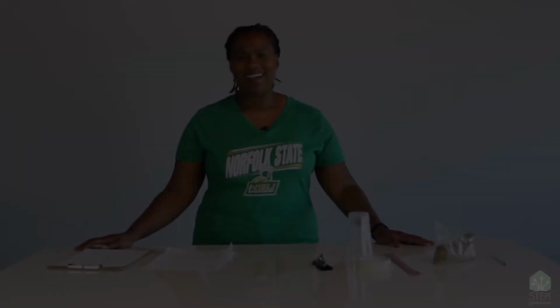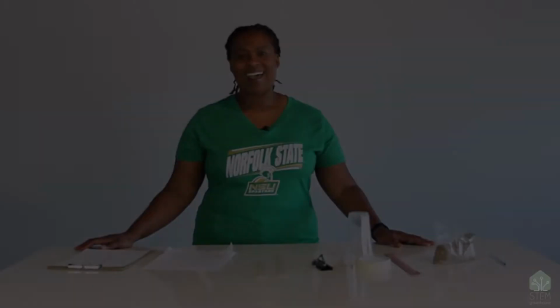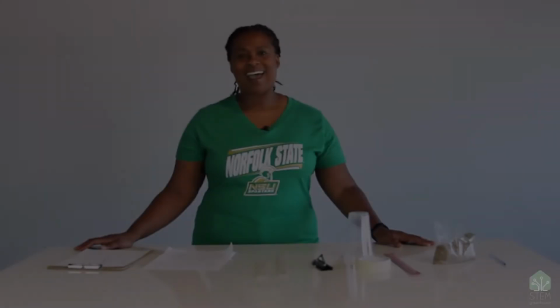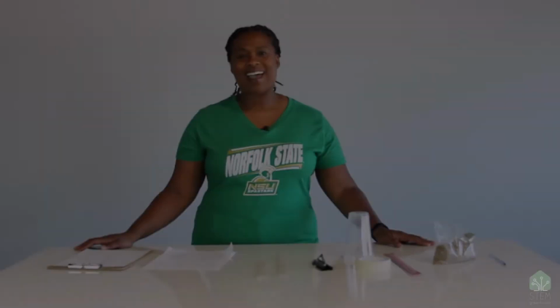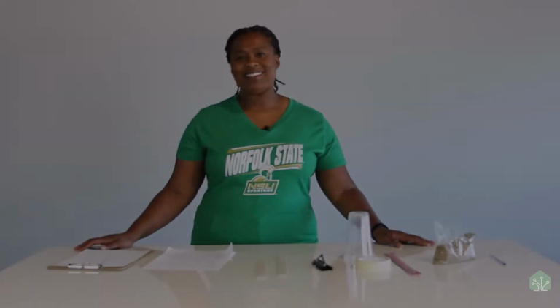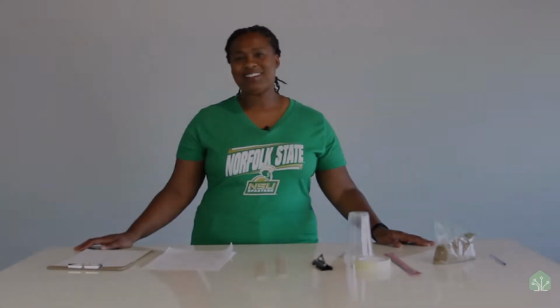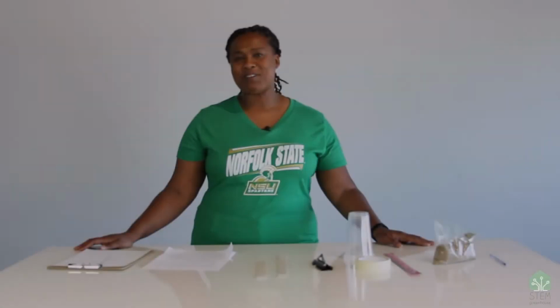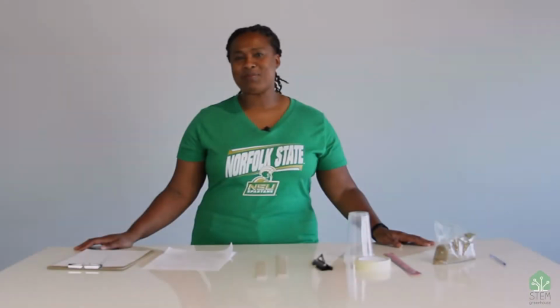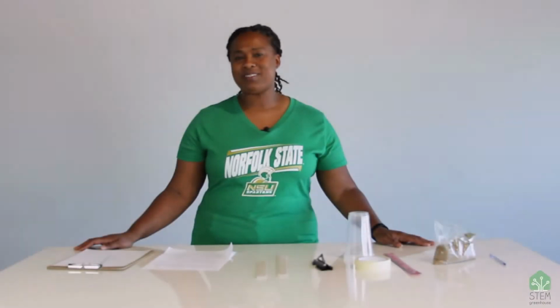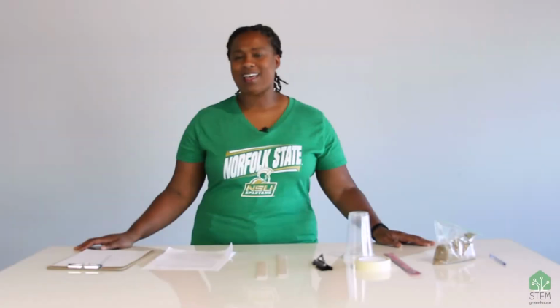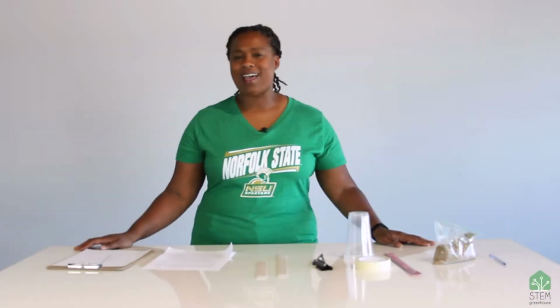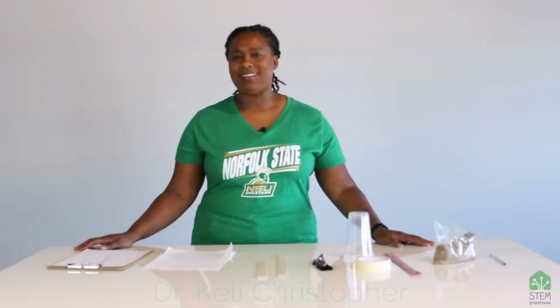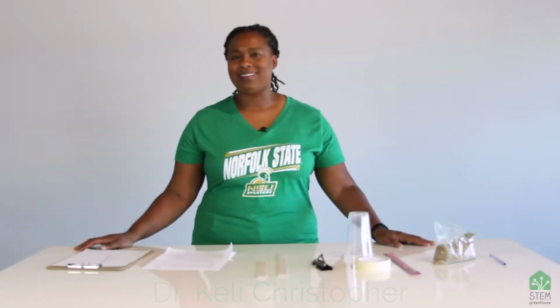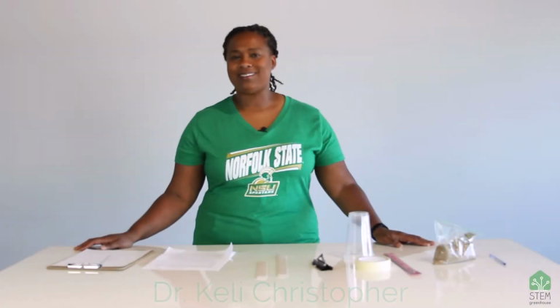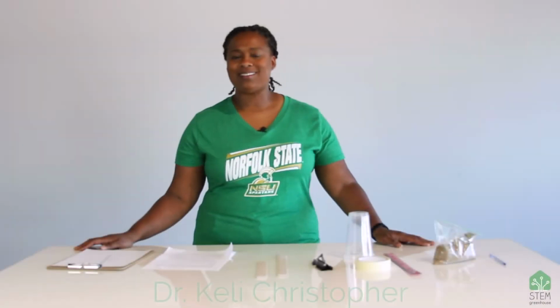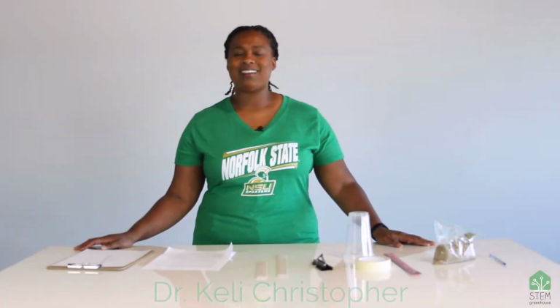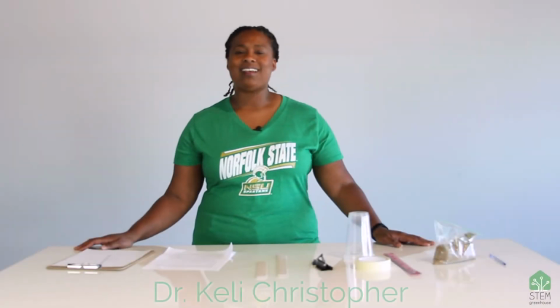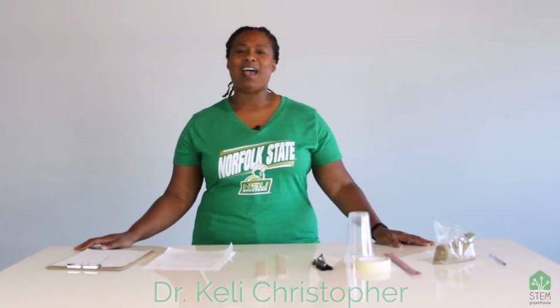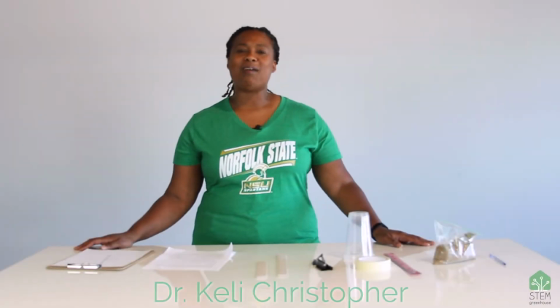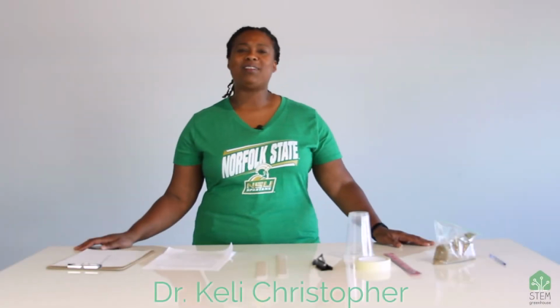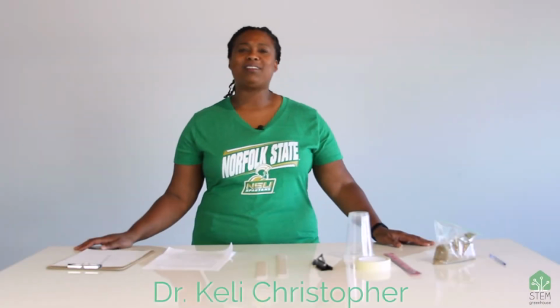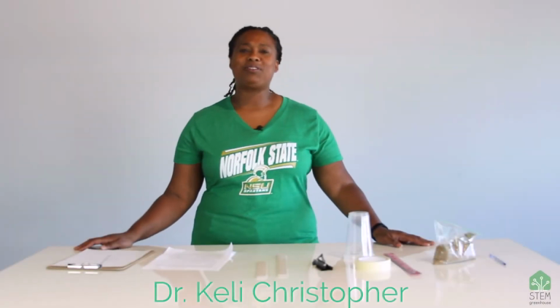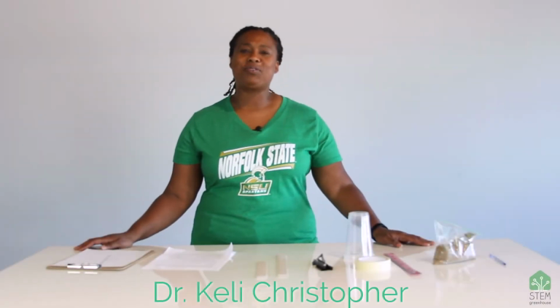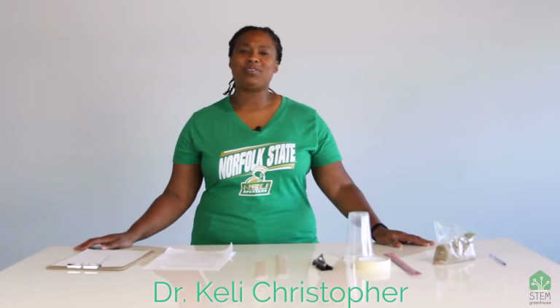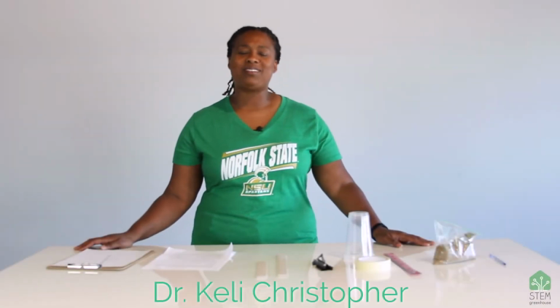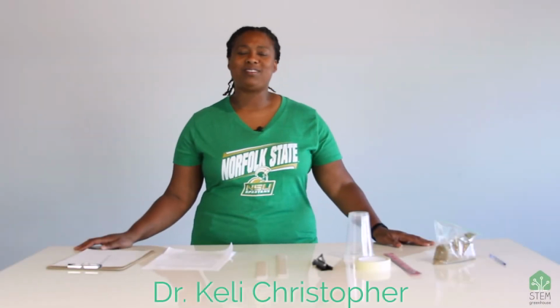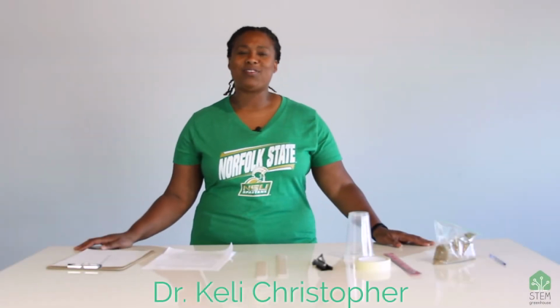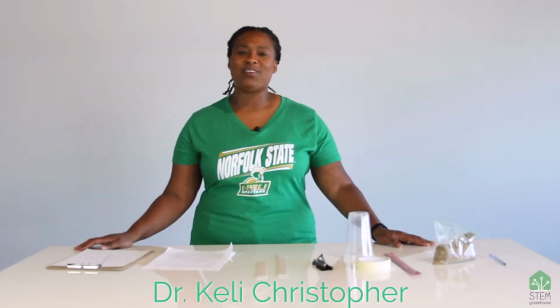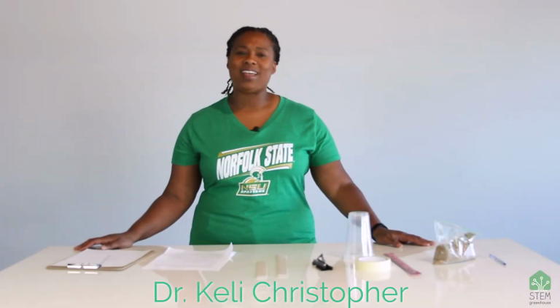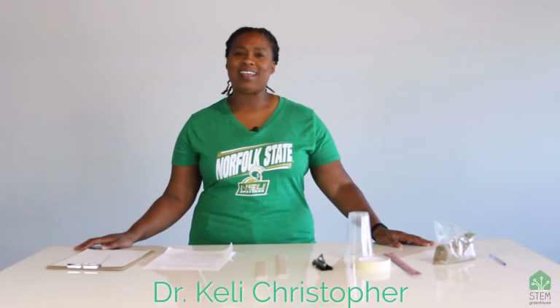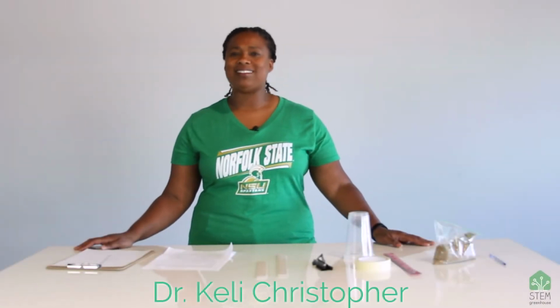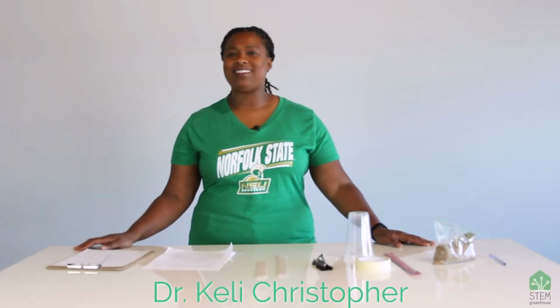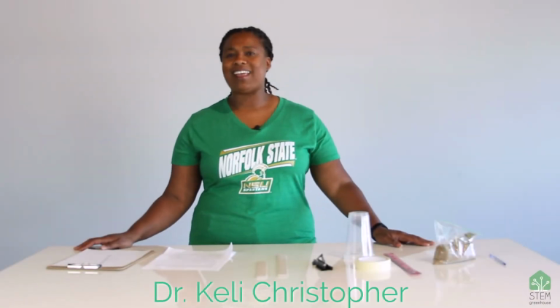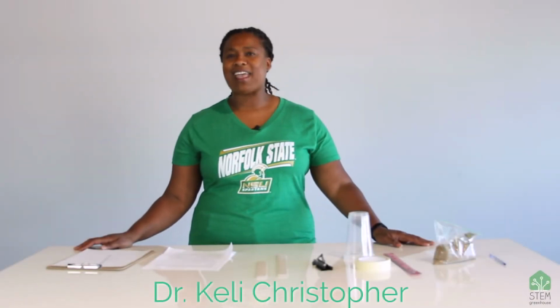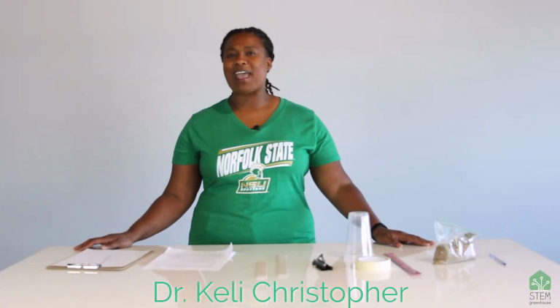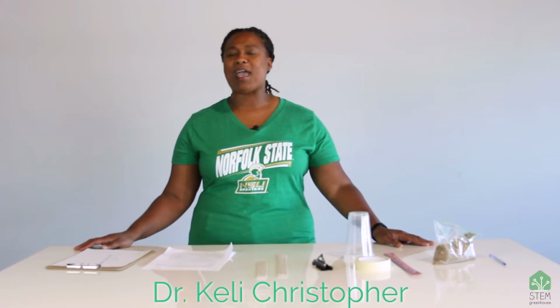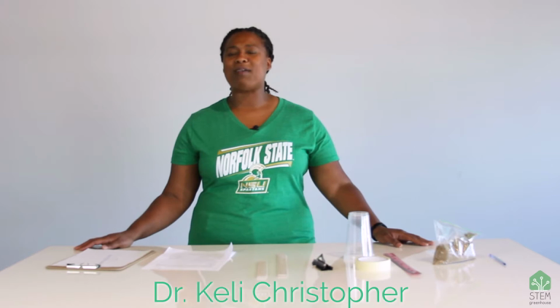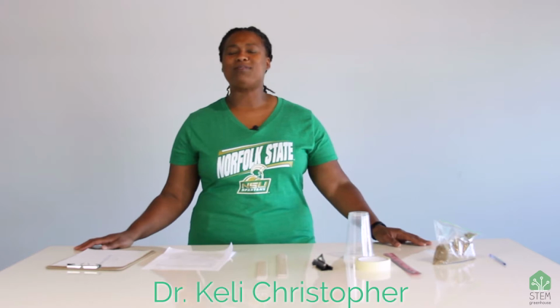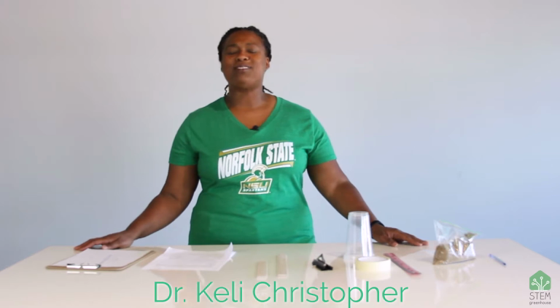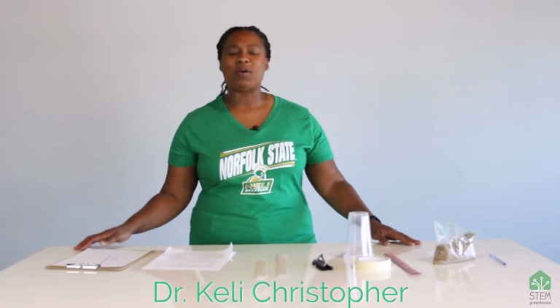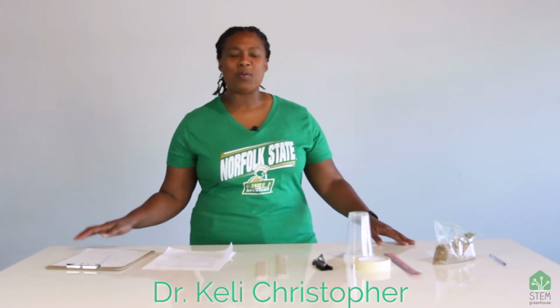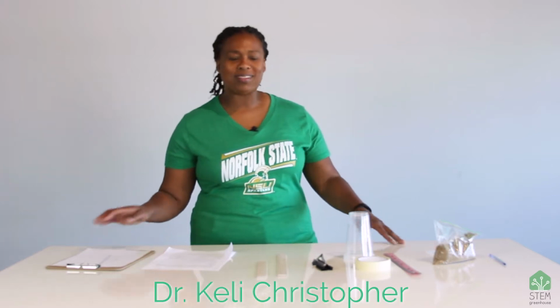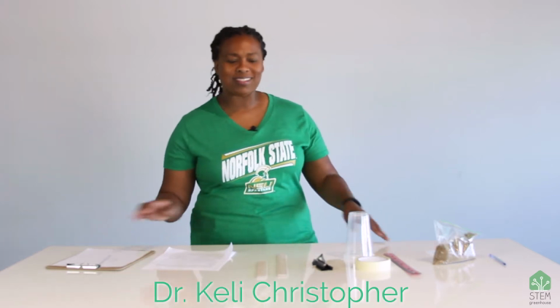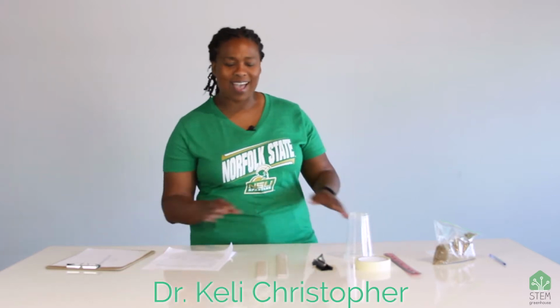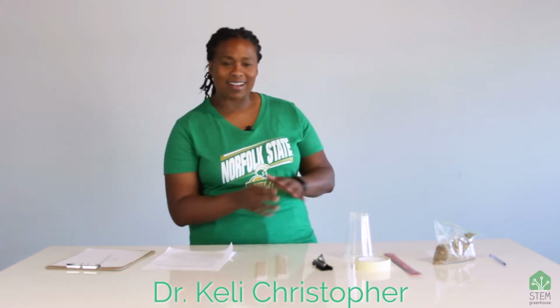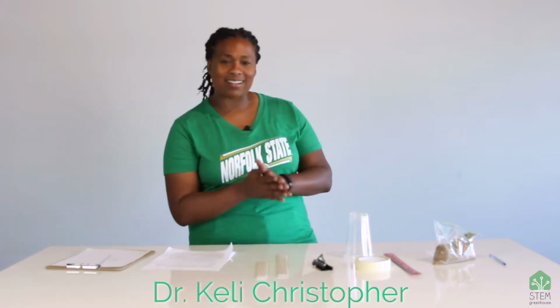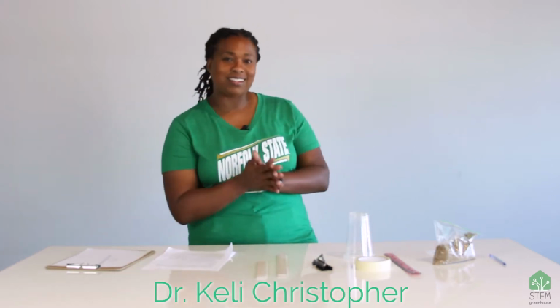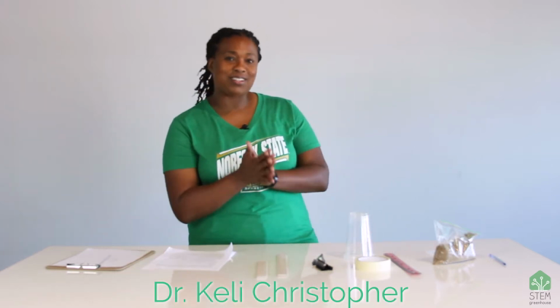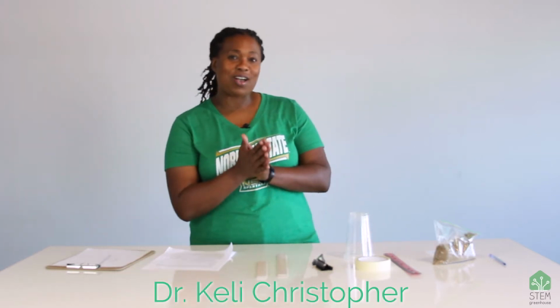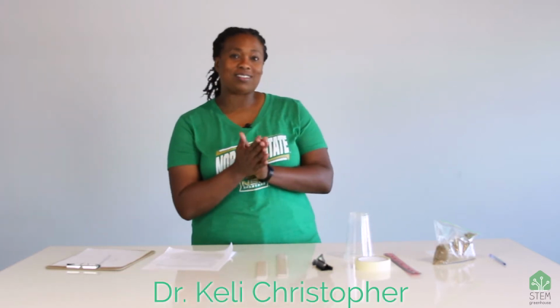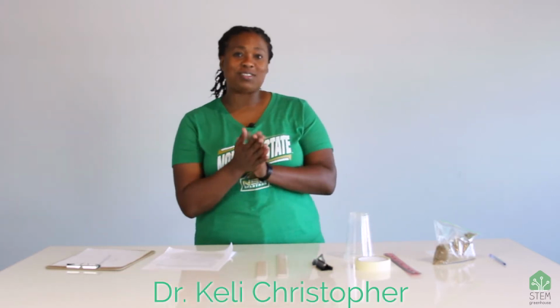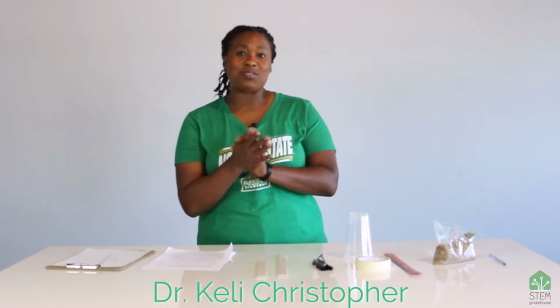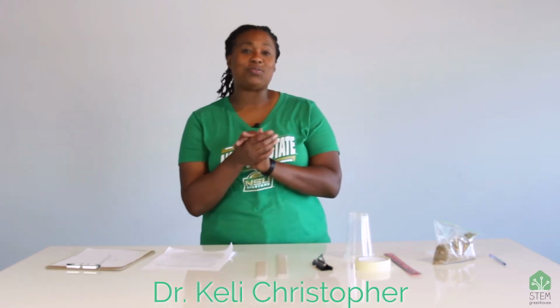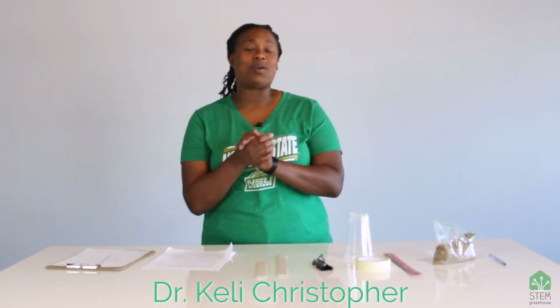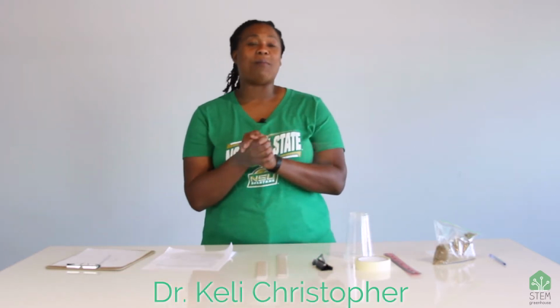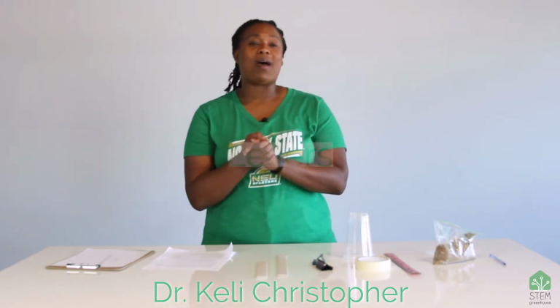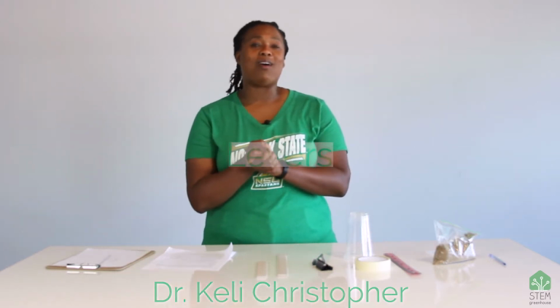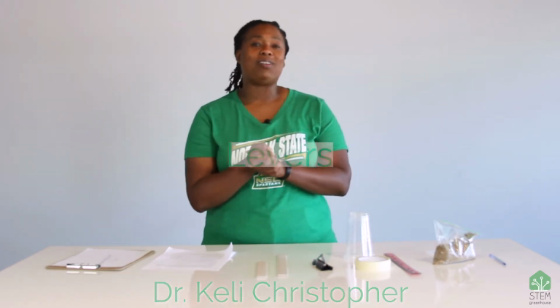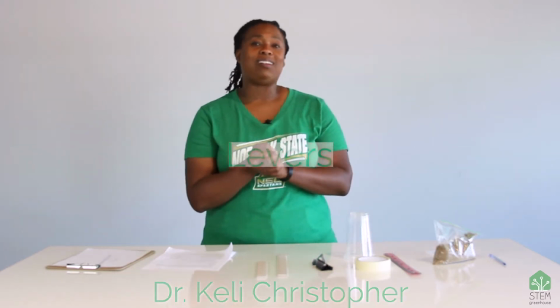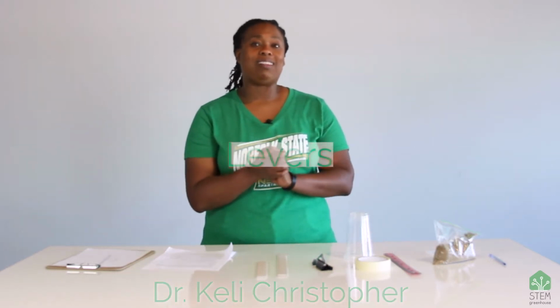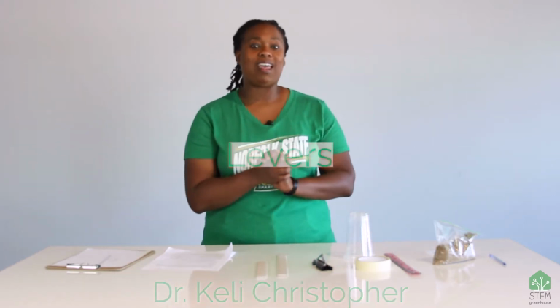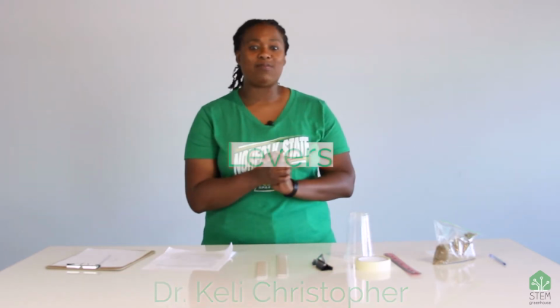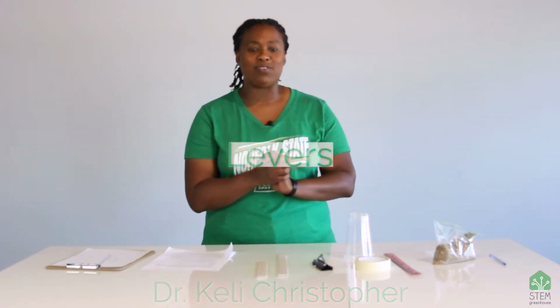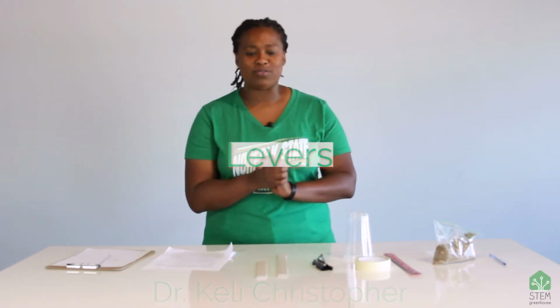Hi, STEM scholars. I'm Dr. Christopher and today I am so excited to talk to you about levers.